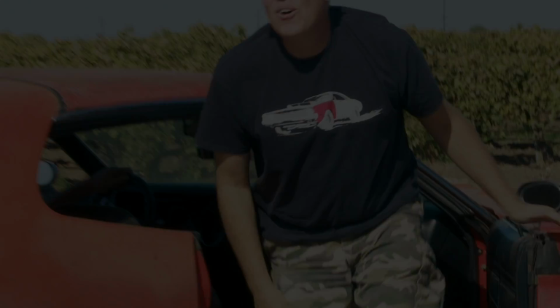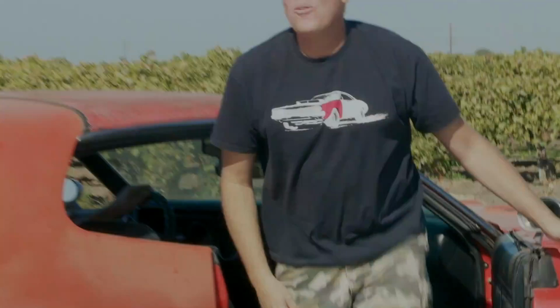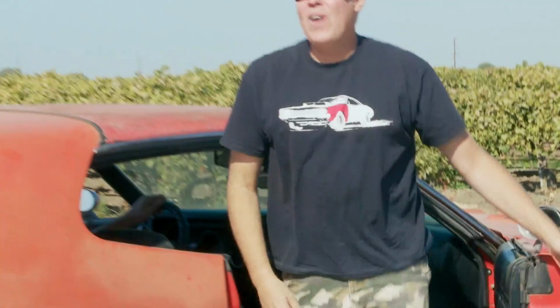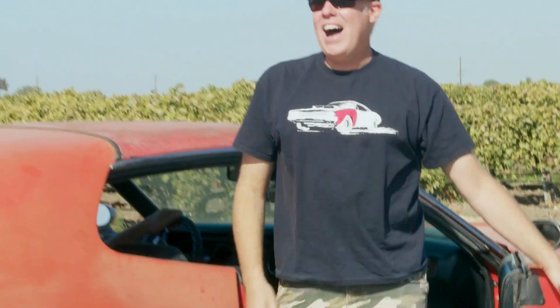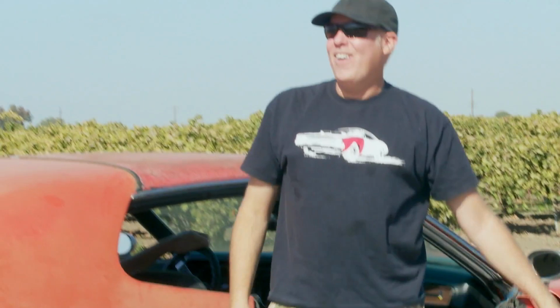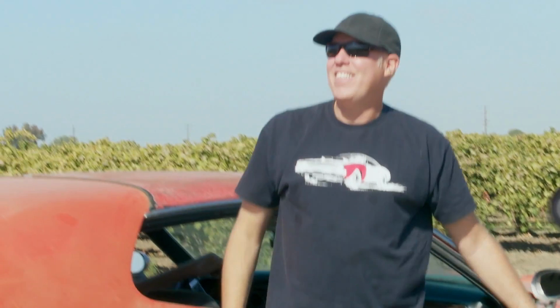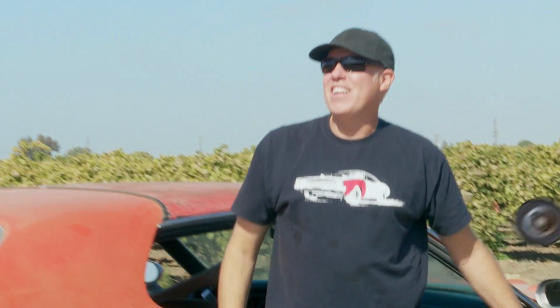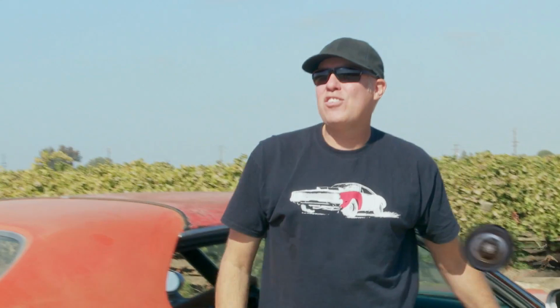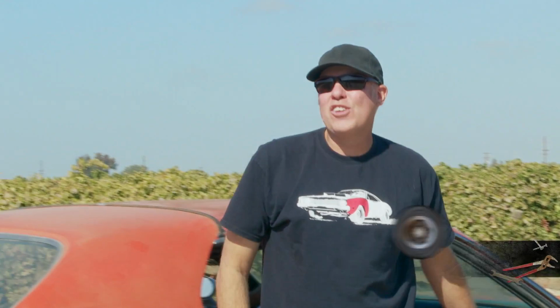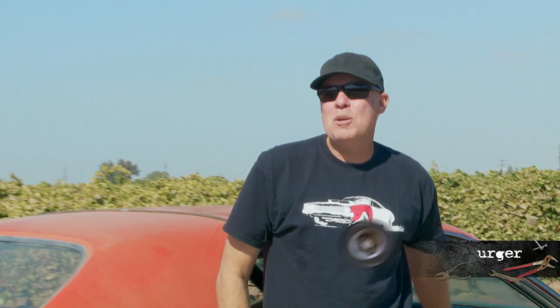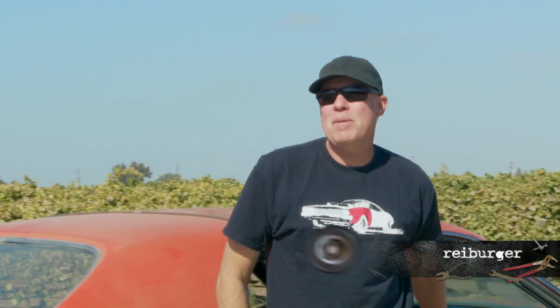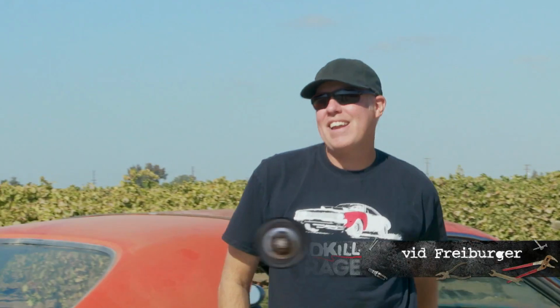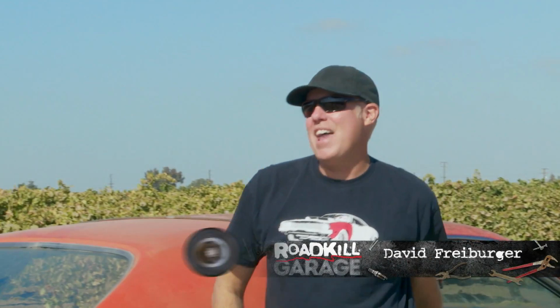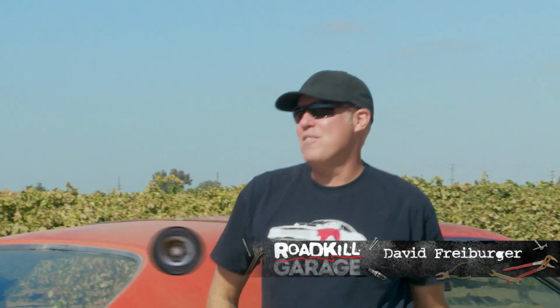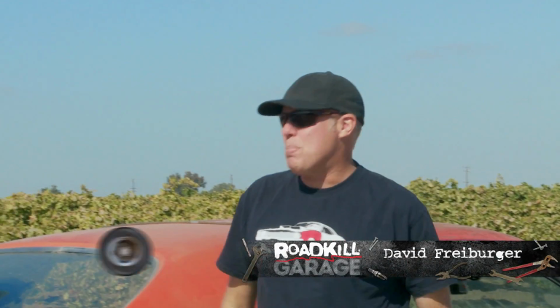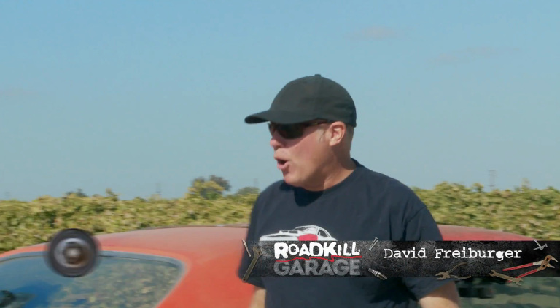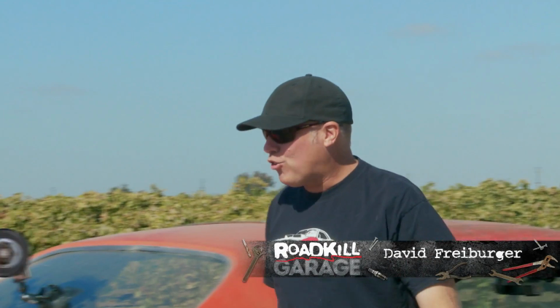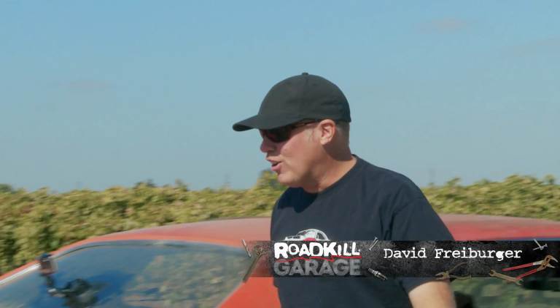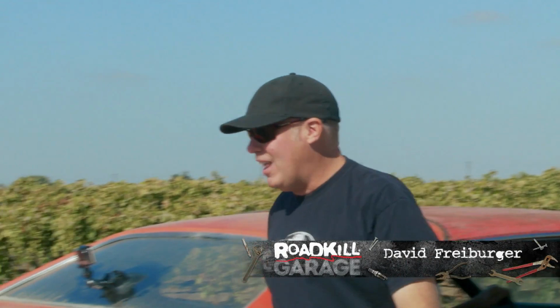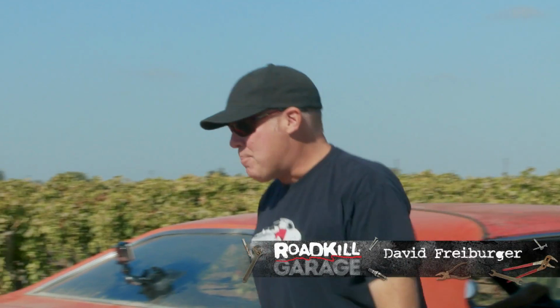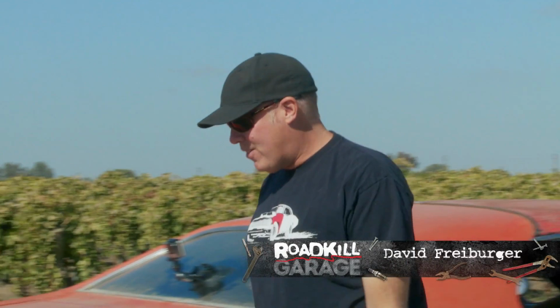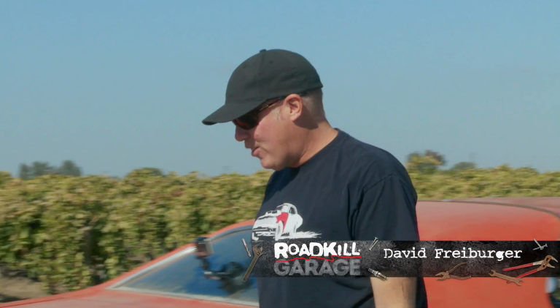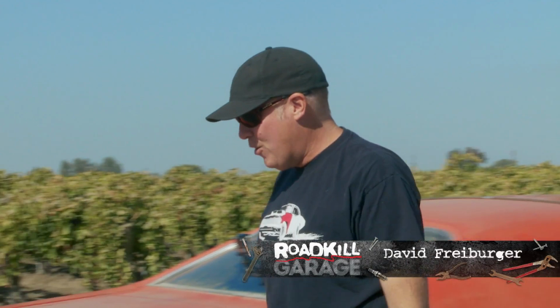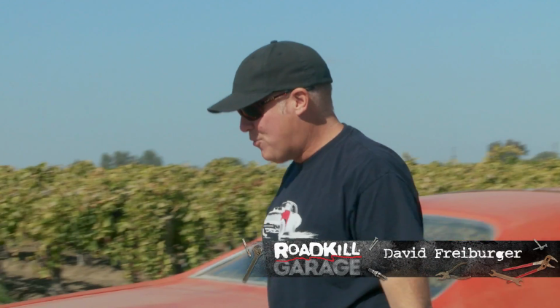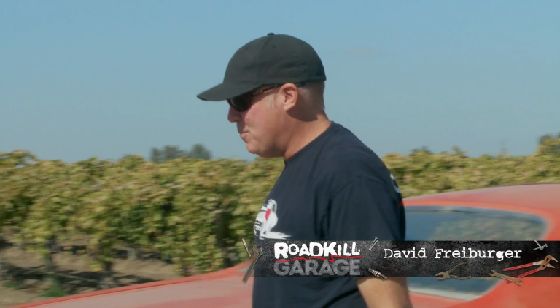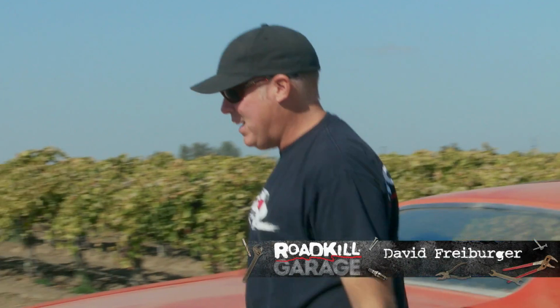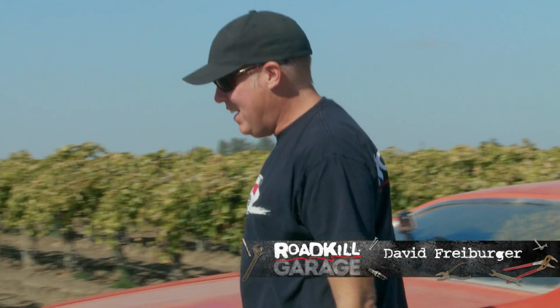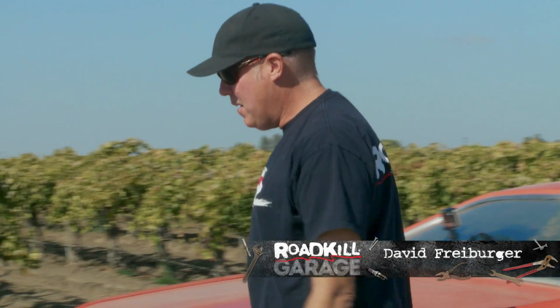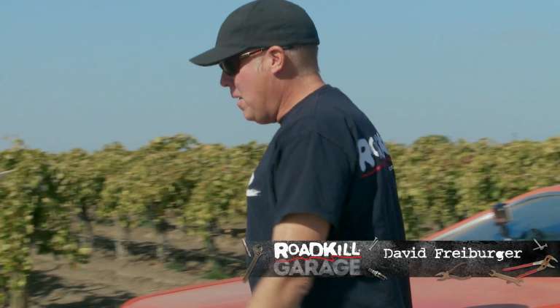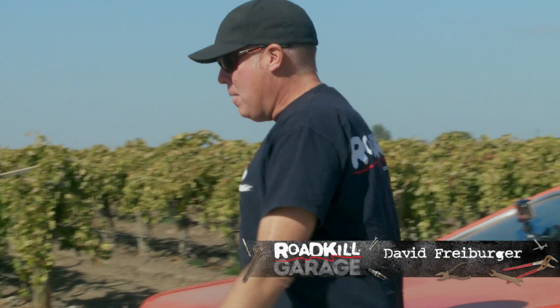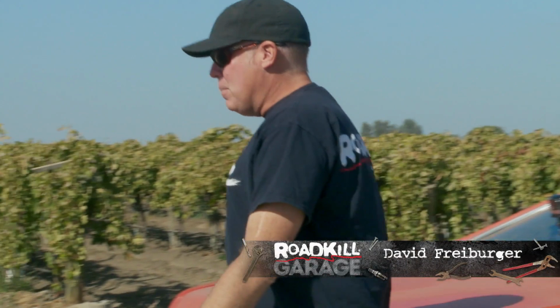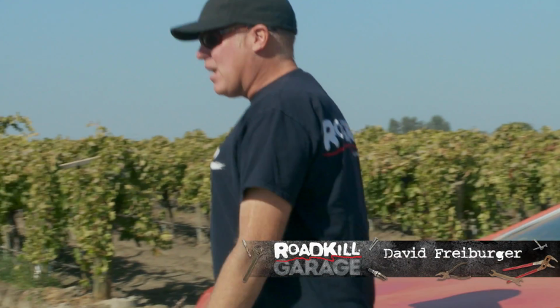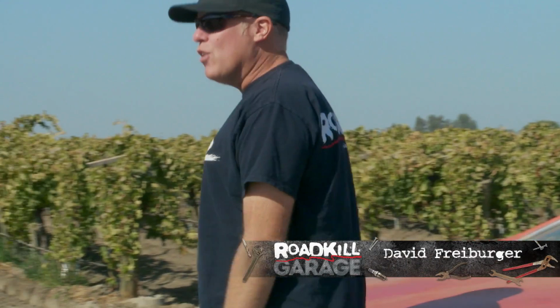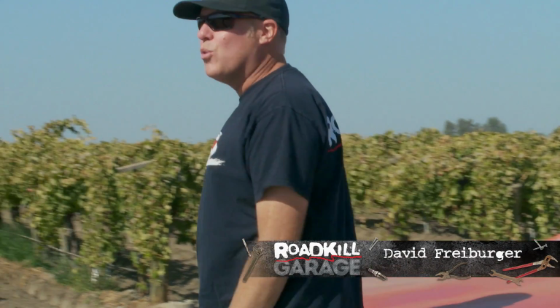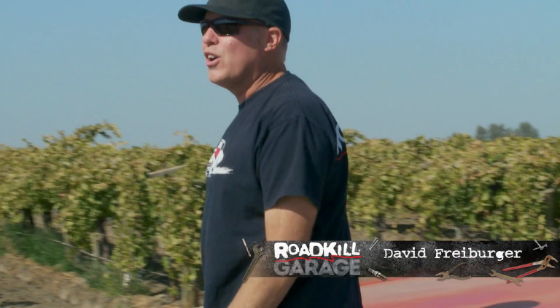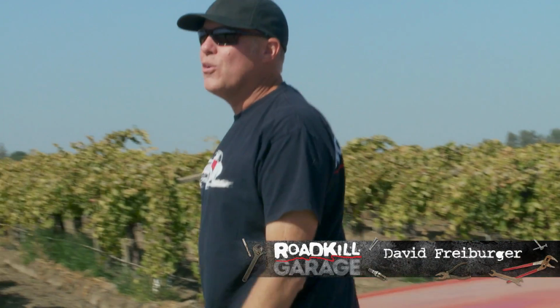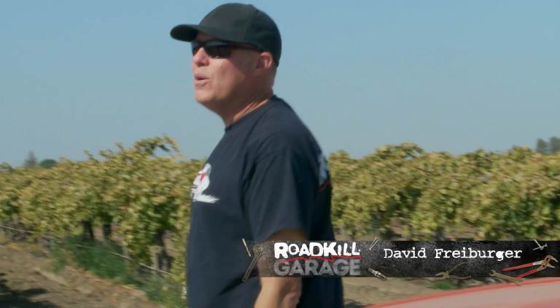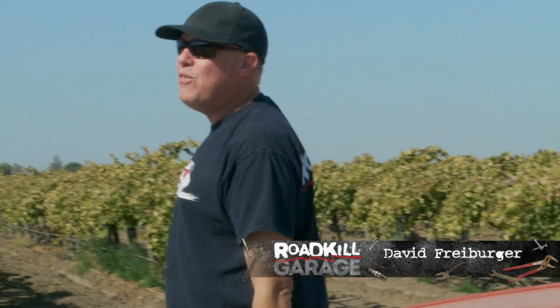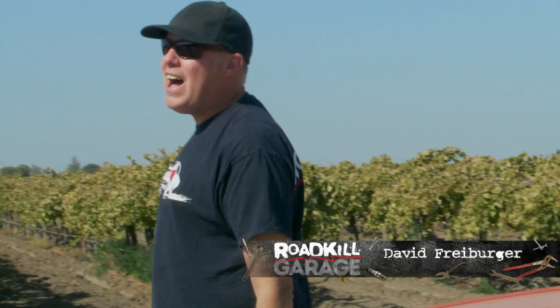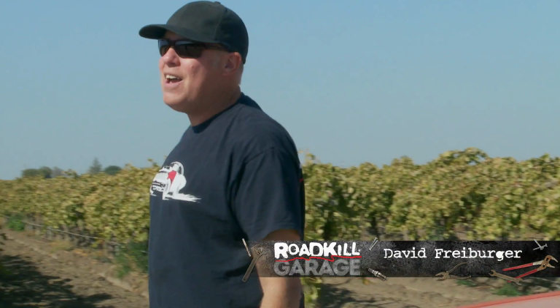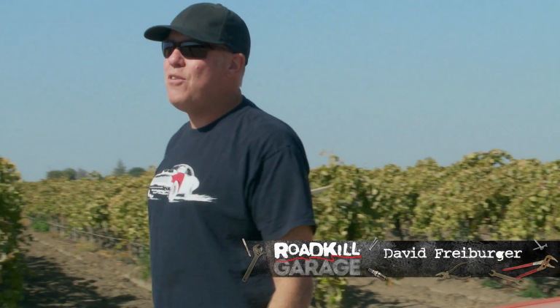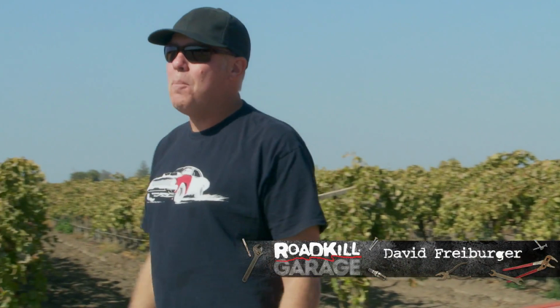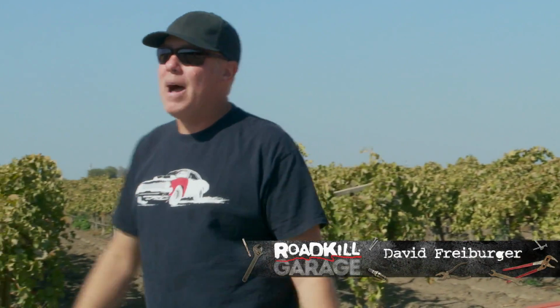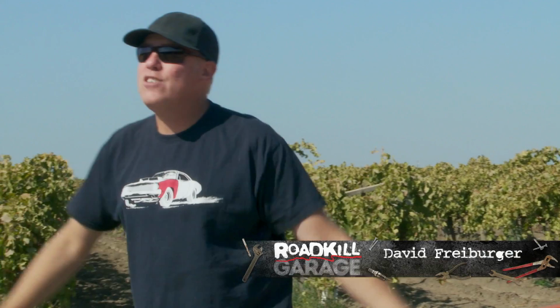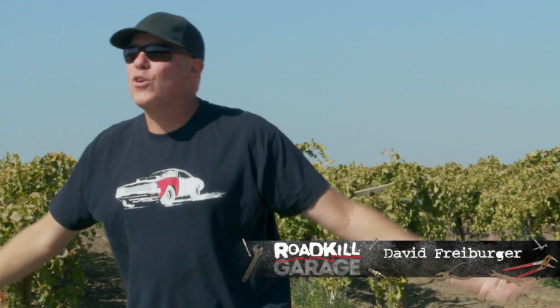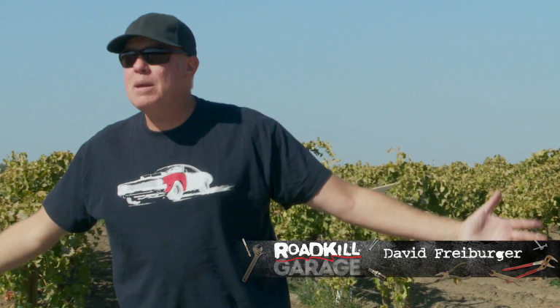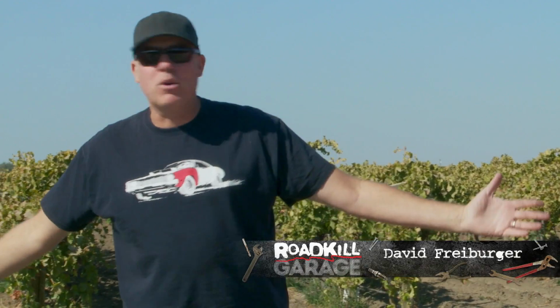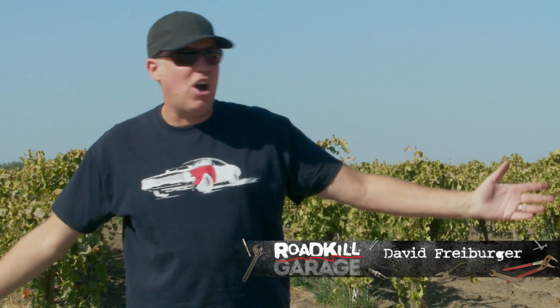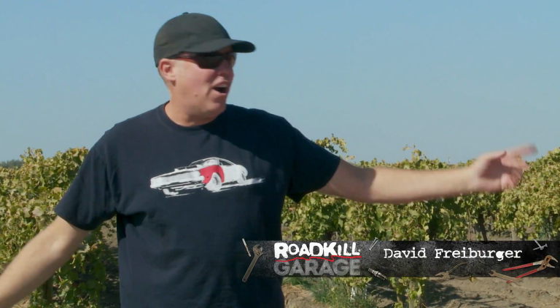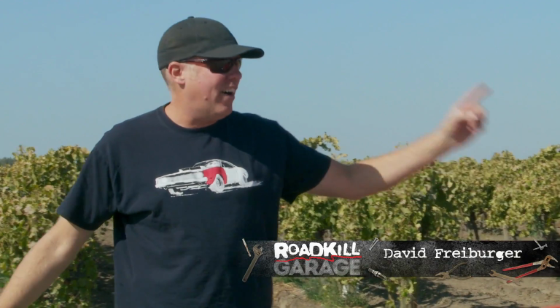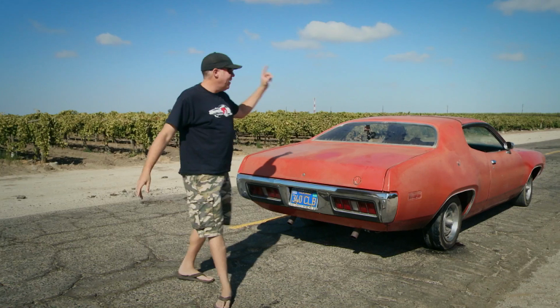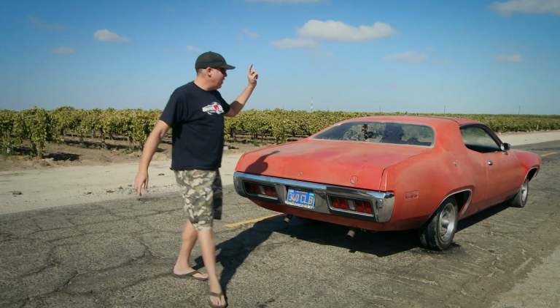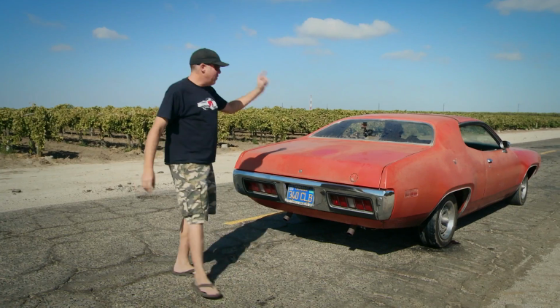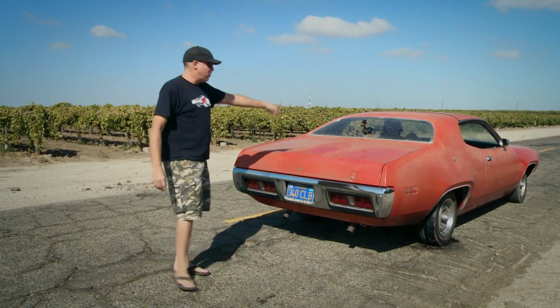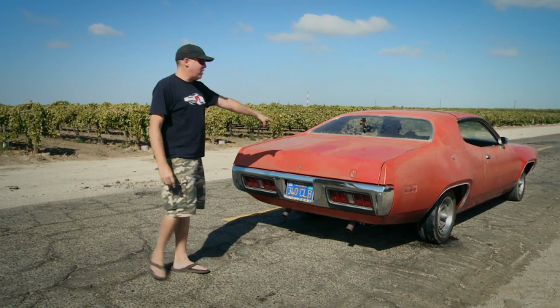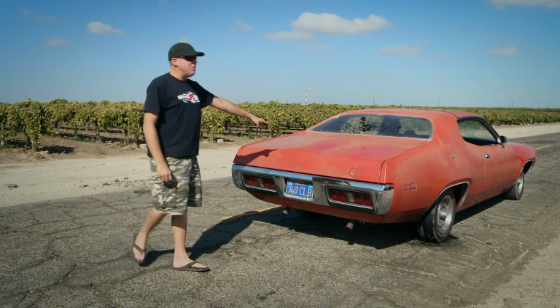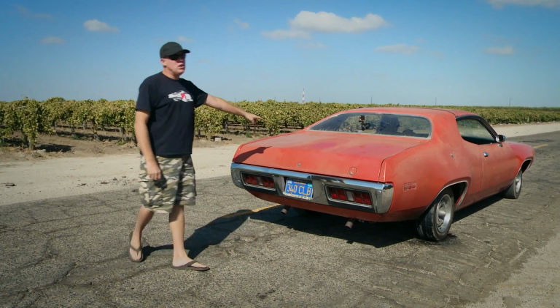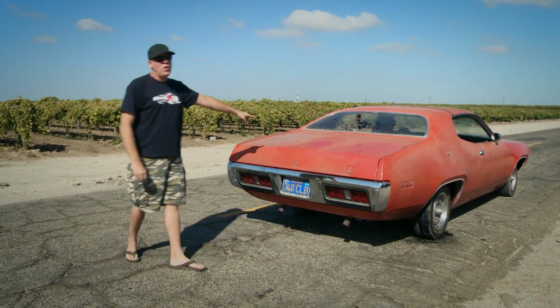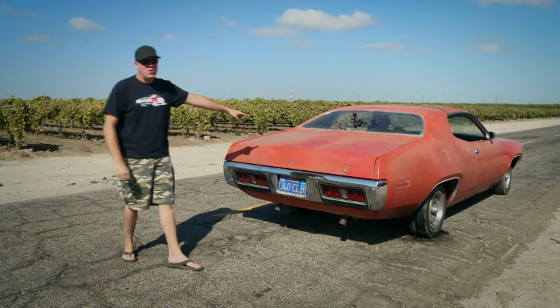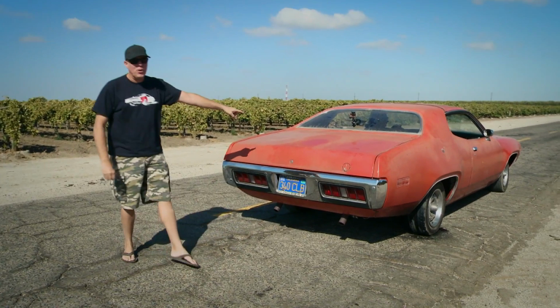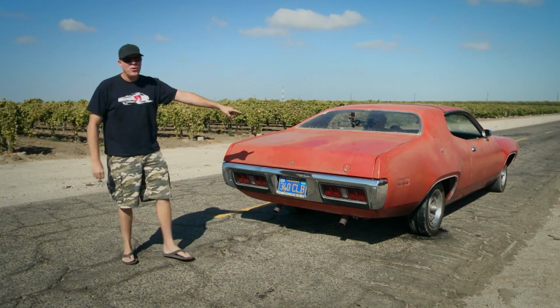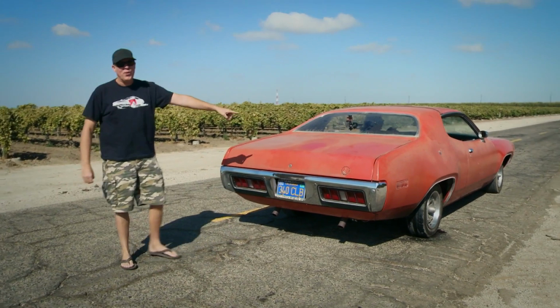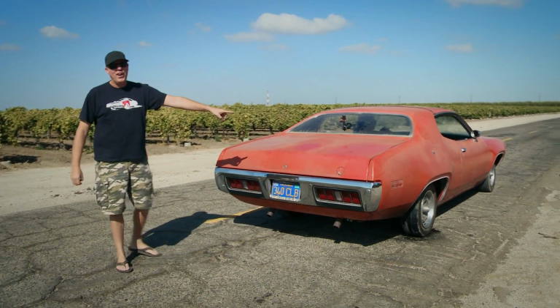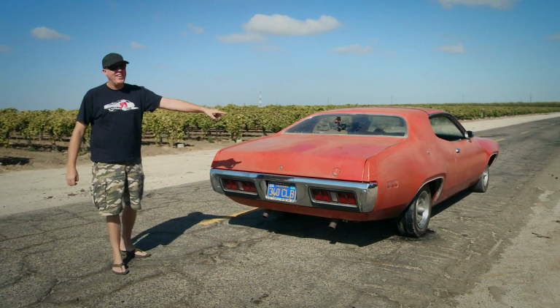Wow, this is going to be kind of a personal episode for me, because we're going to revive my dream car, the 71 Roadrunner.